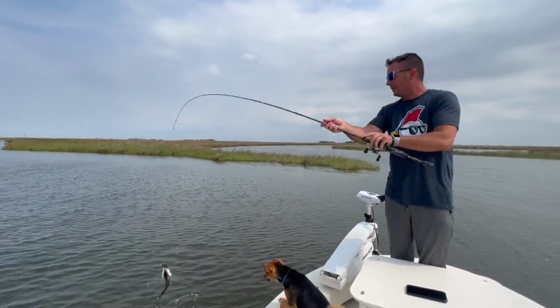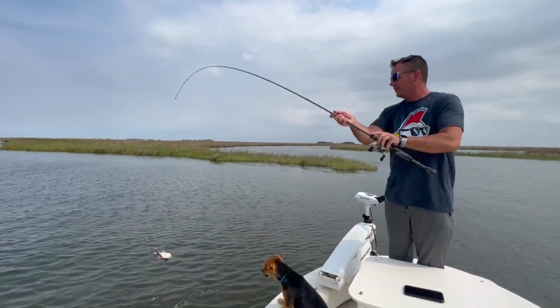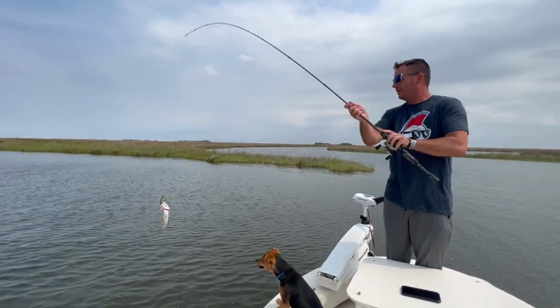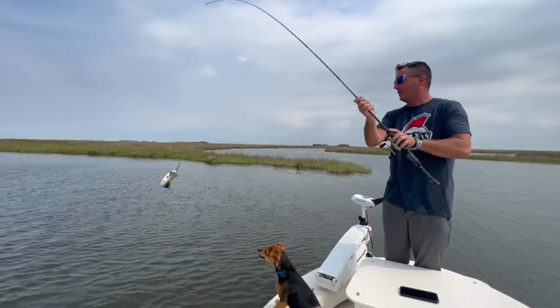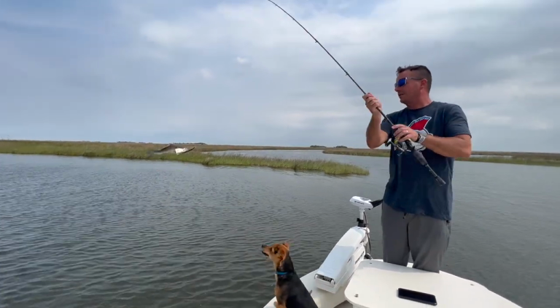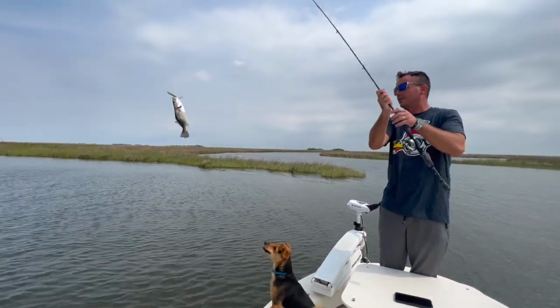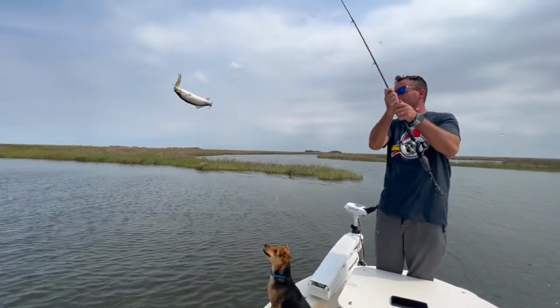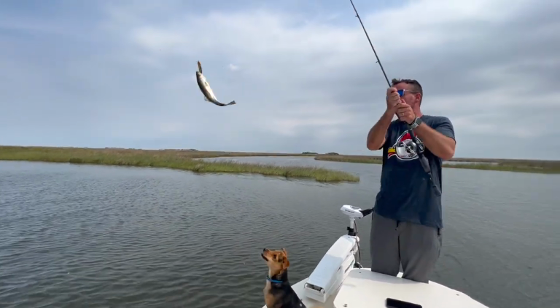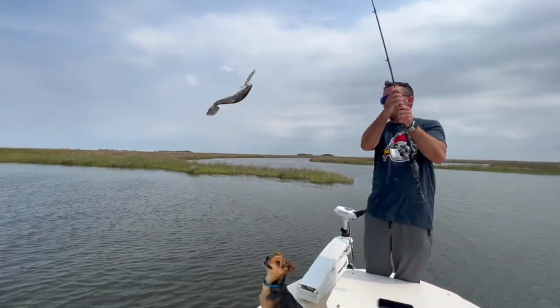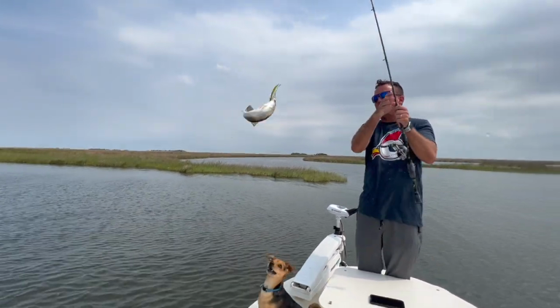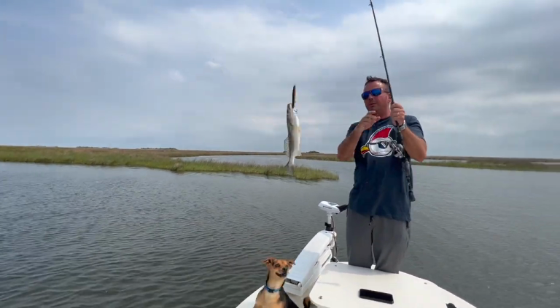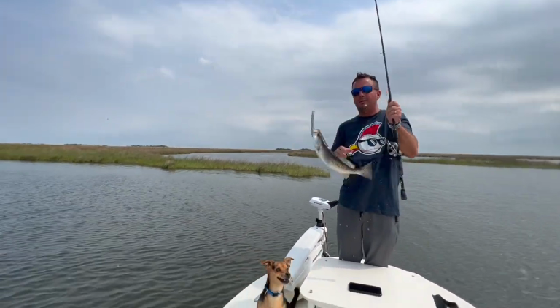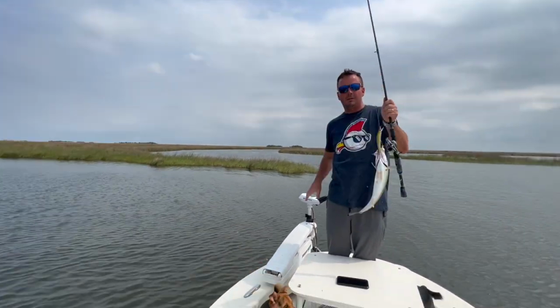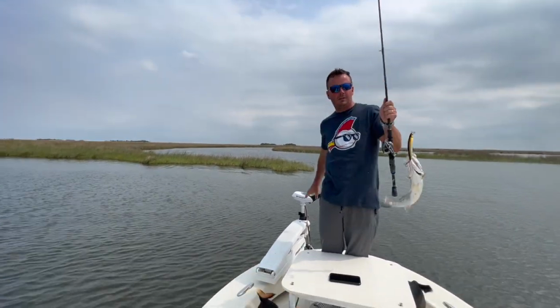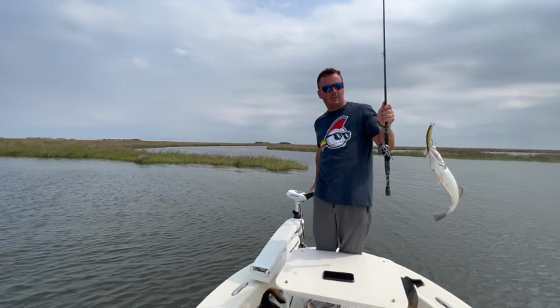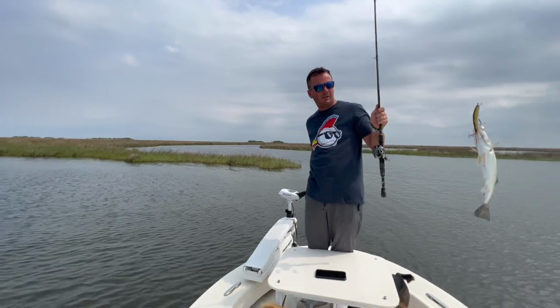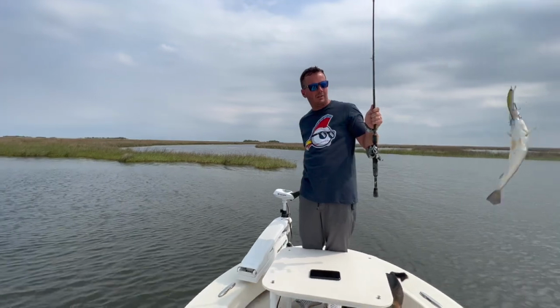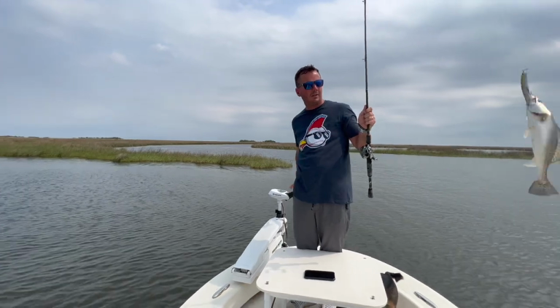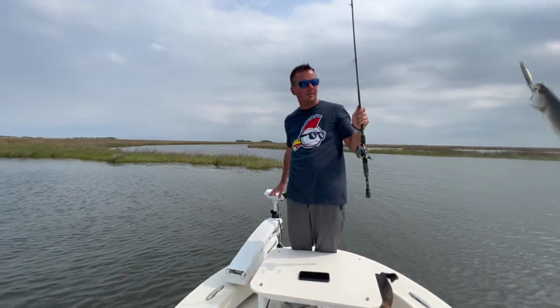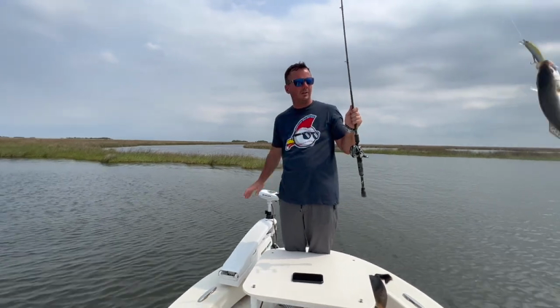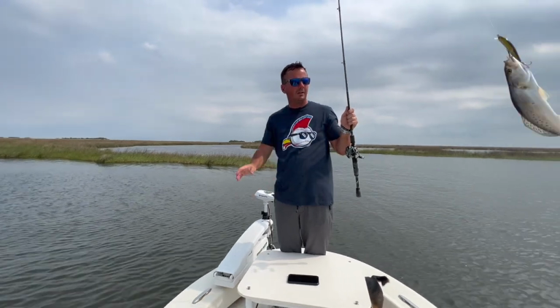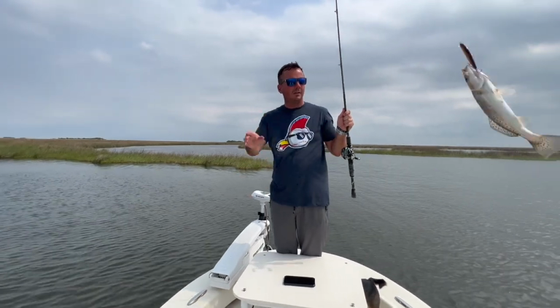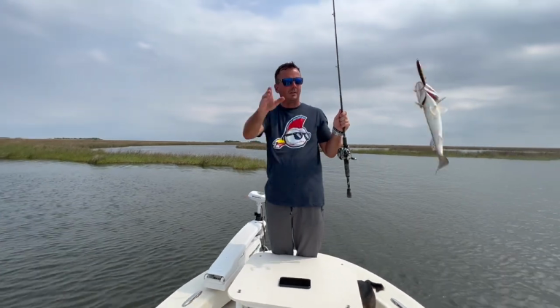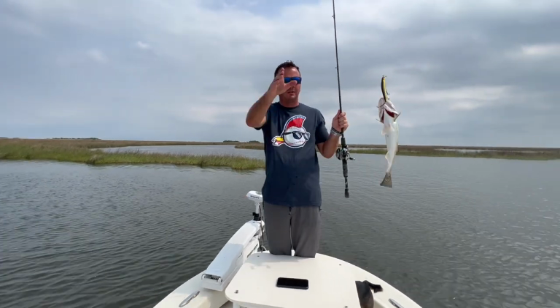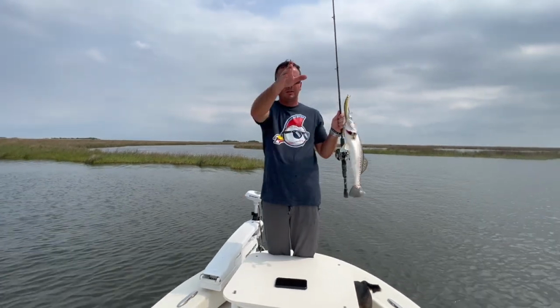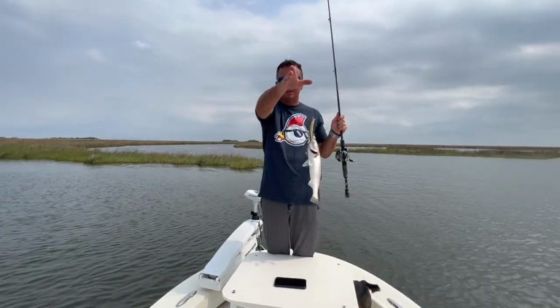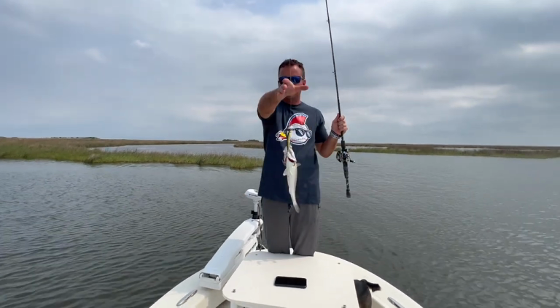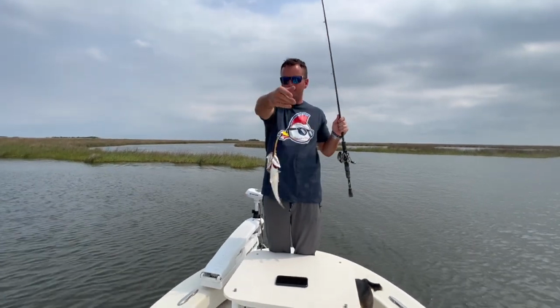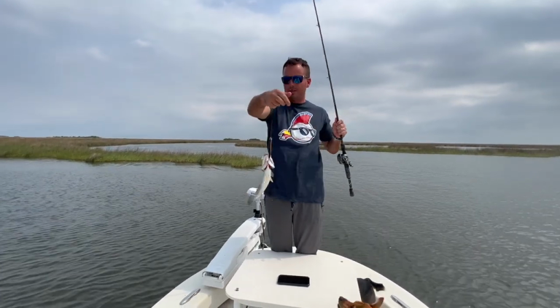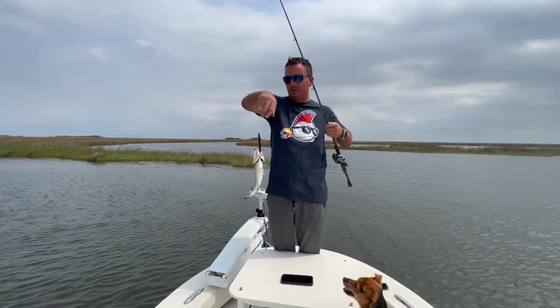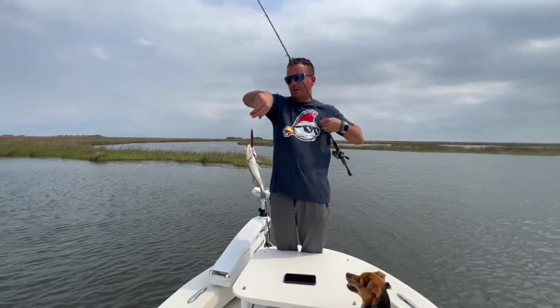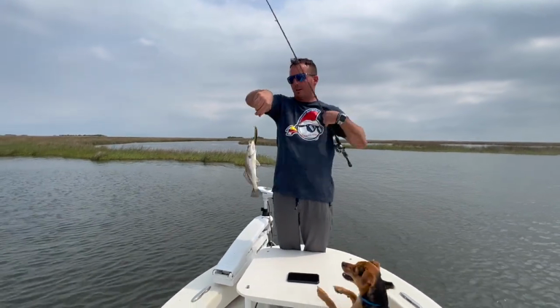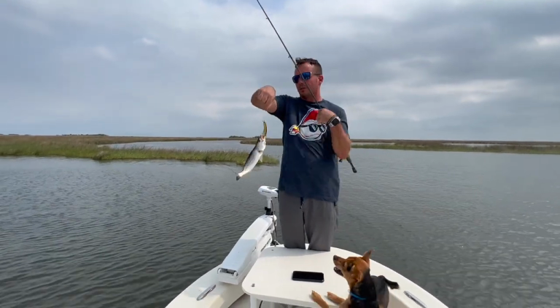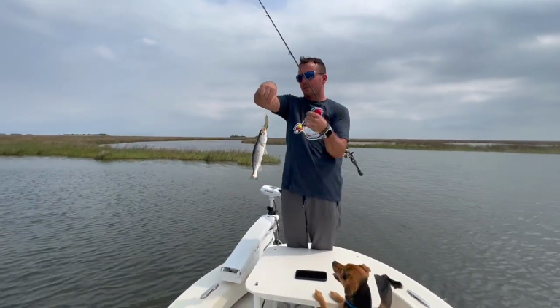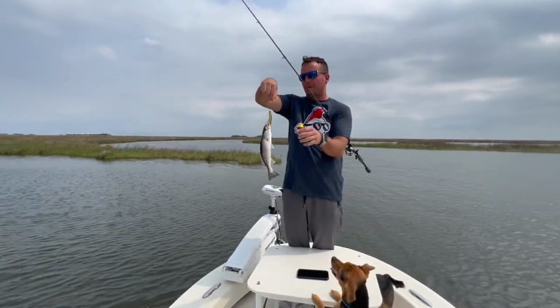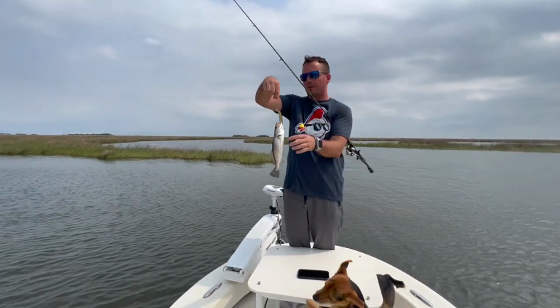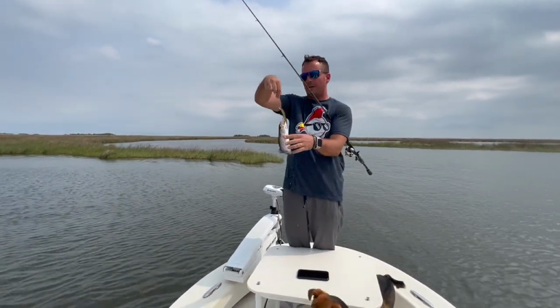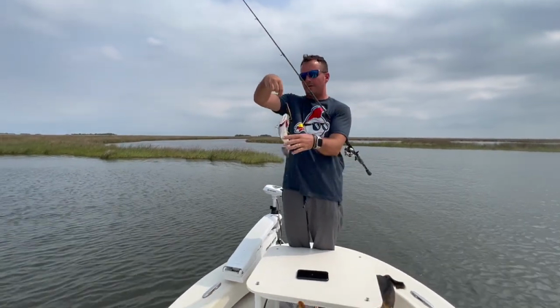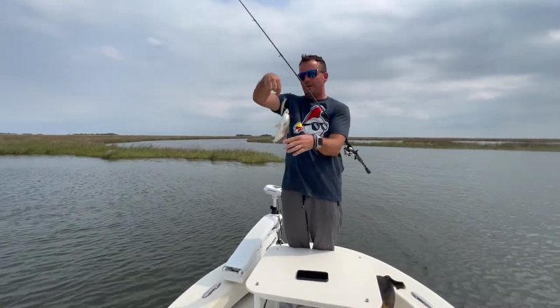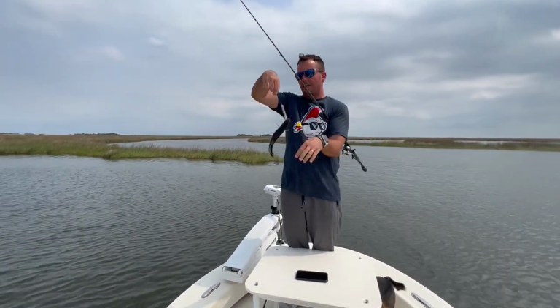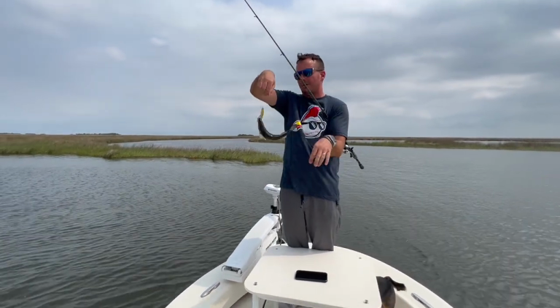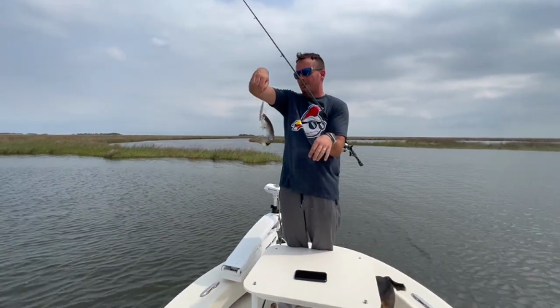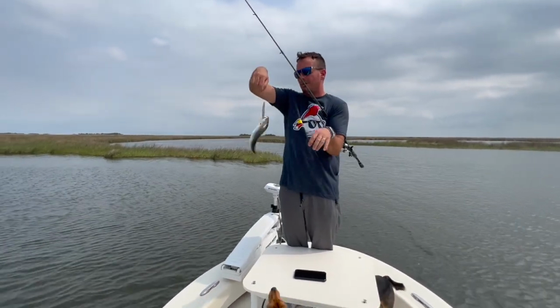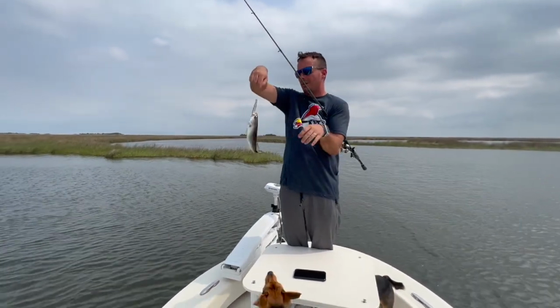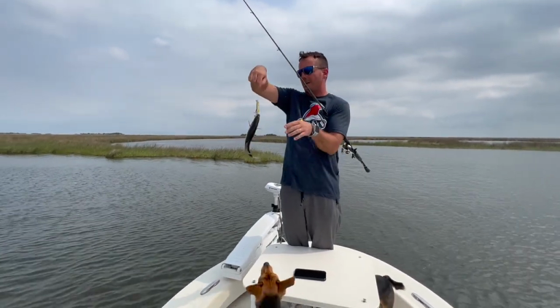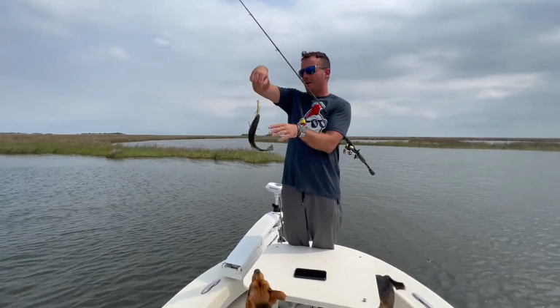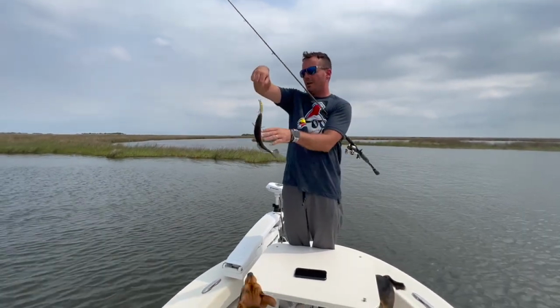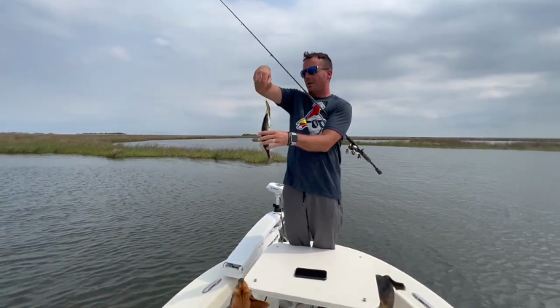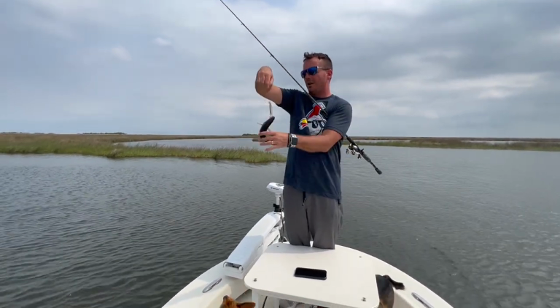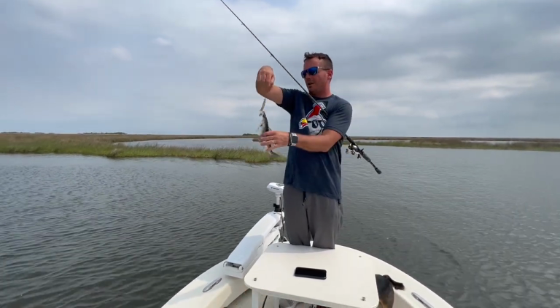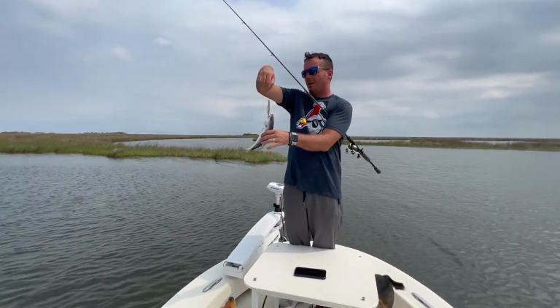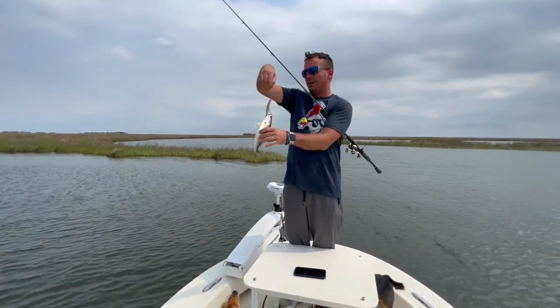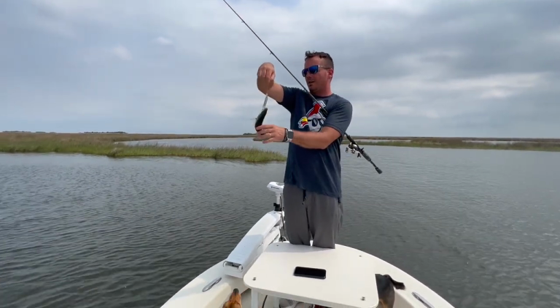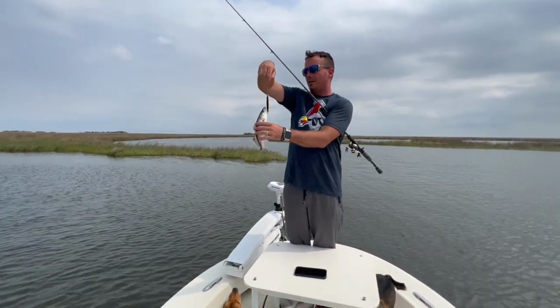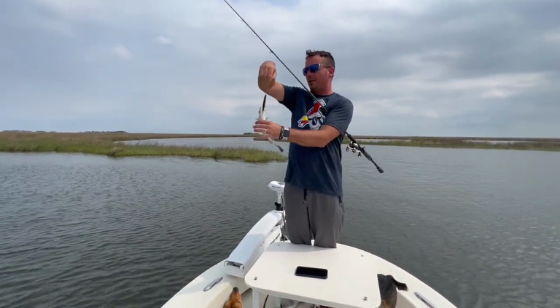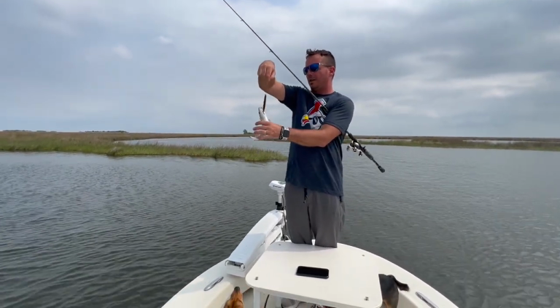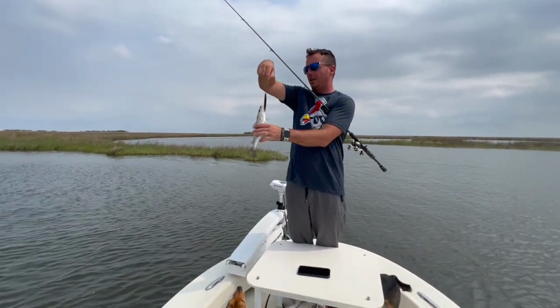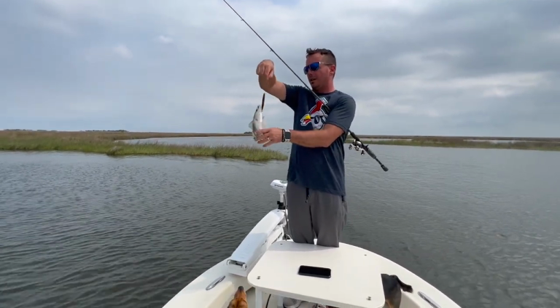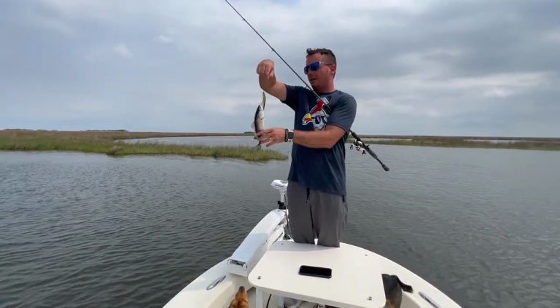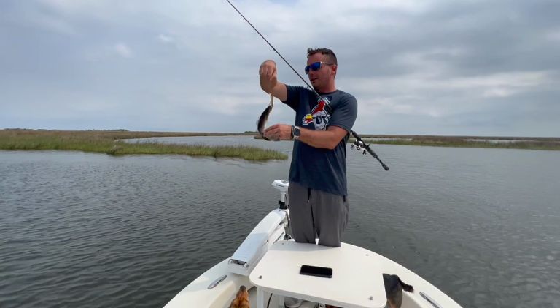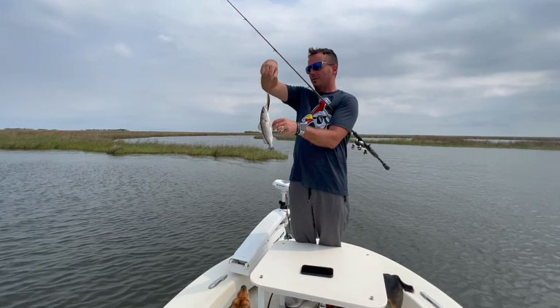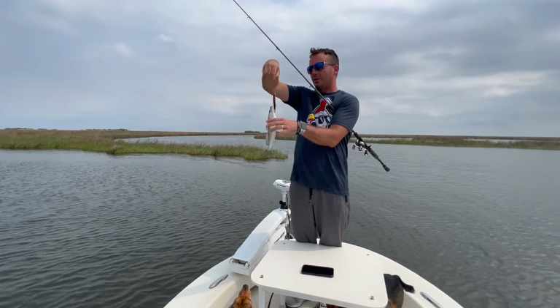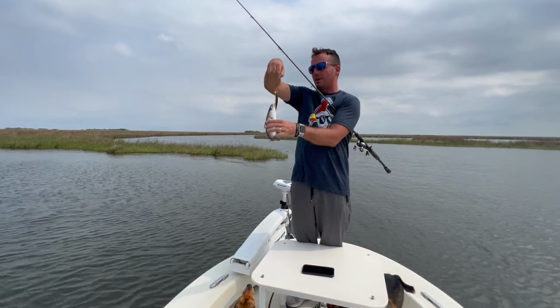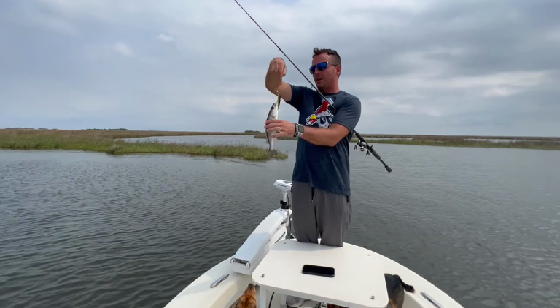Nice little trout, close to 12 inches. Go ahead and let this one go.